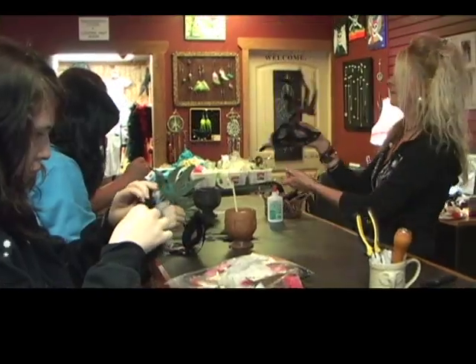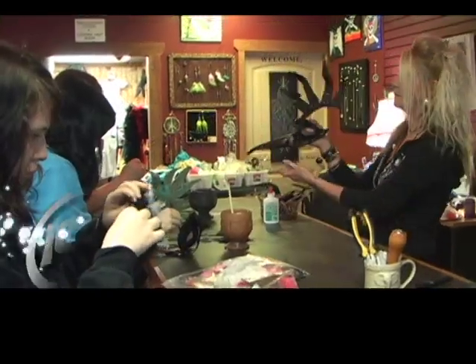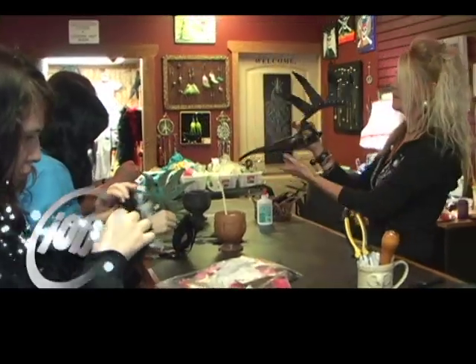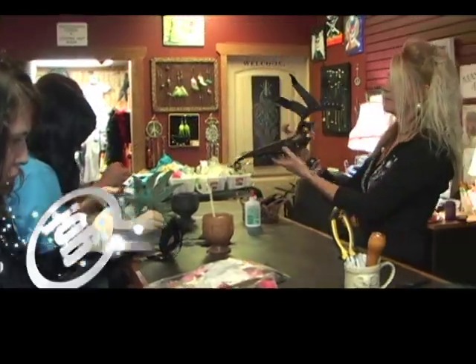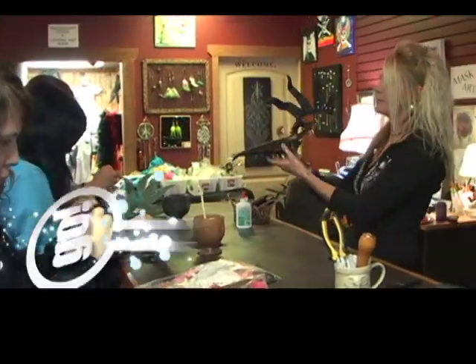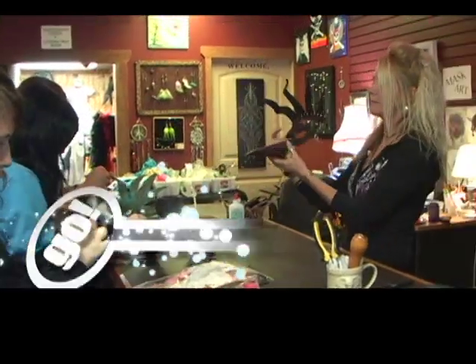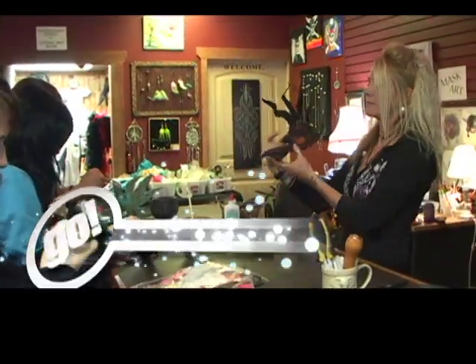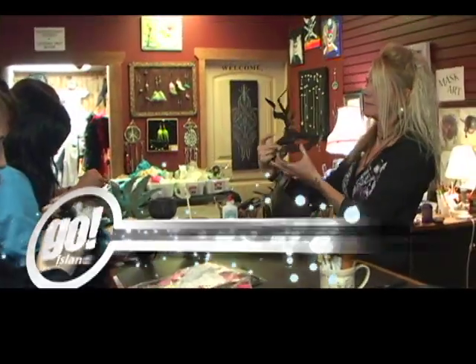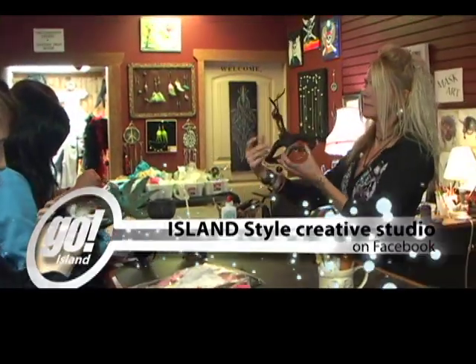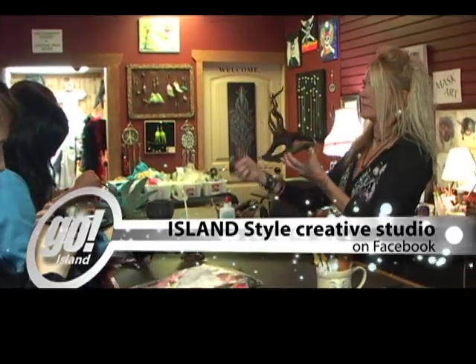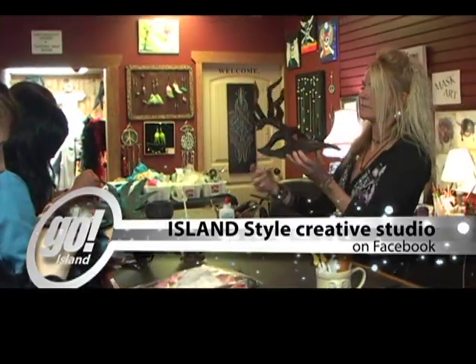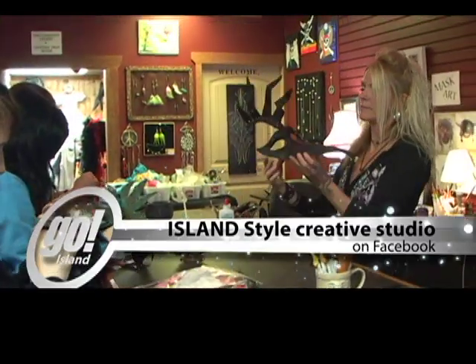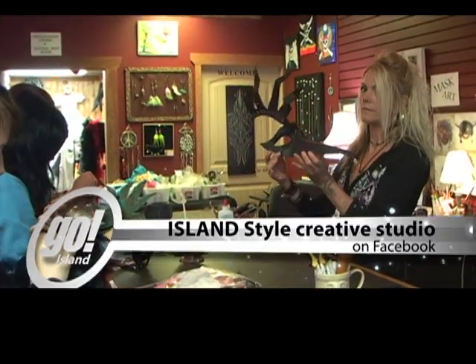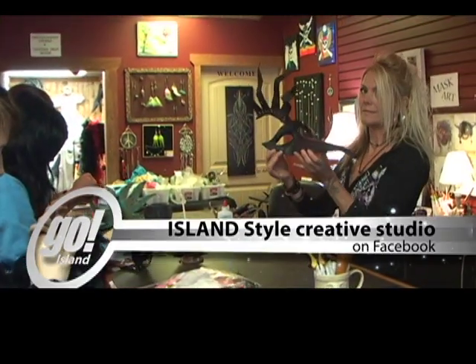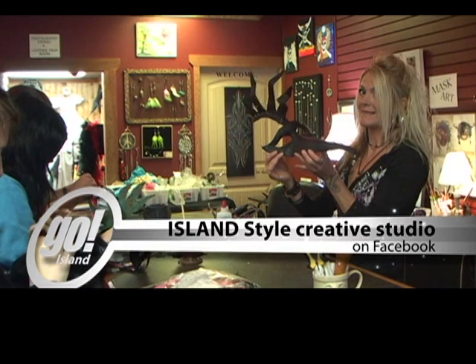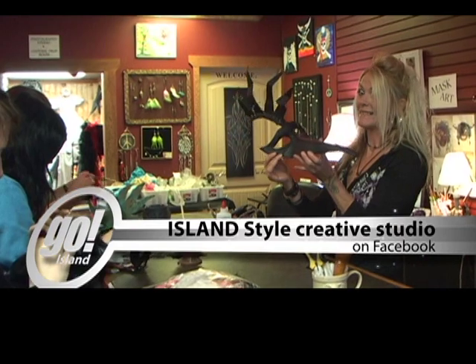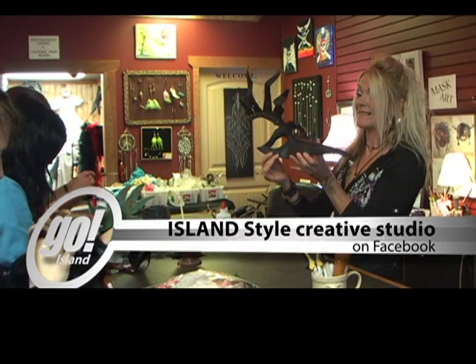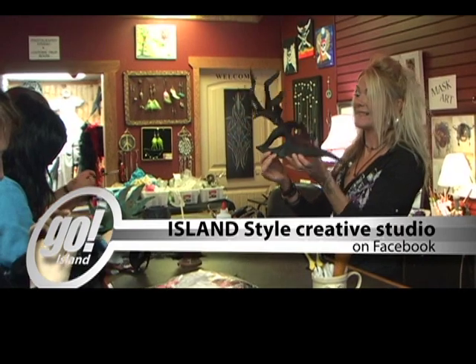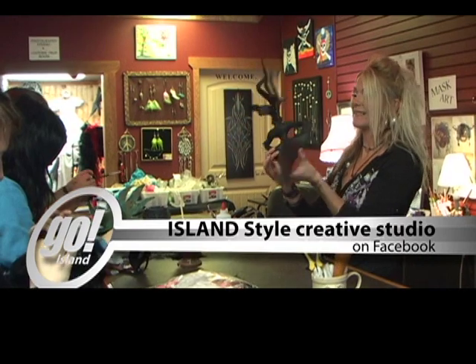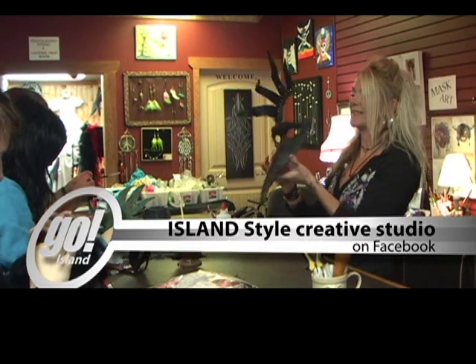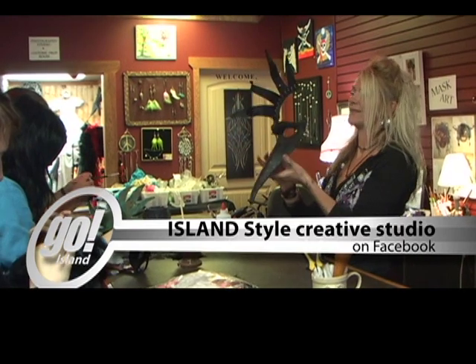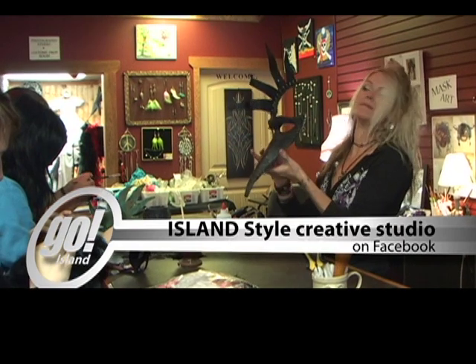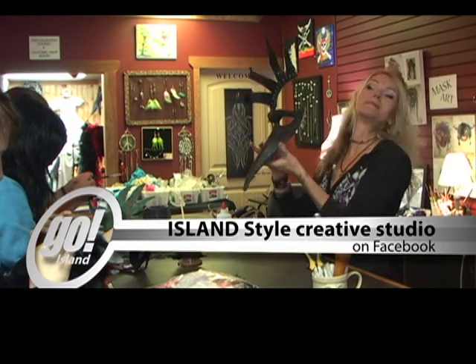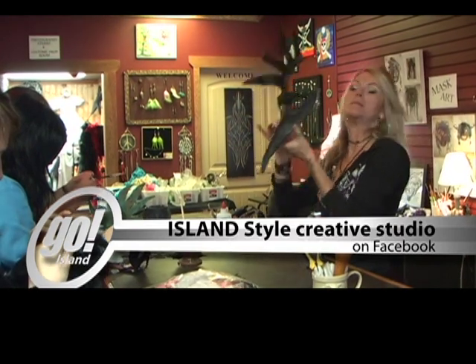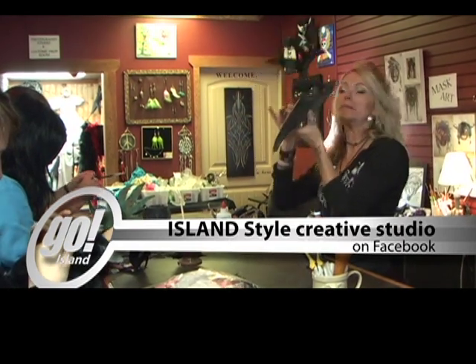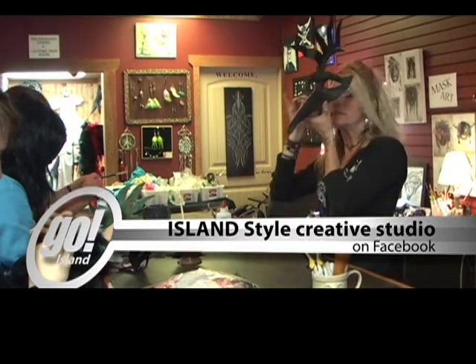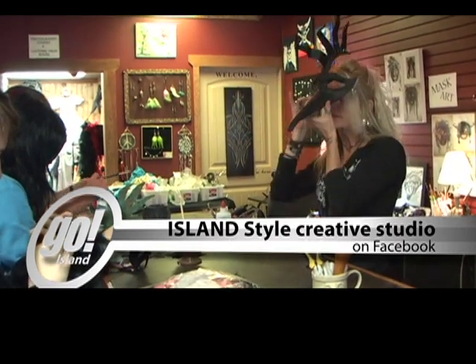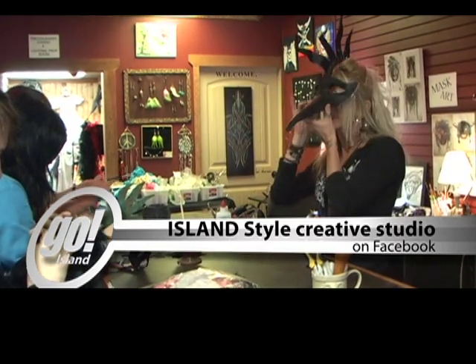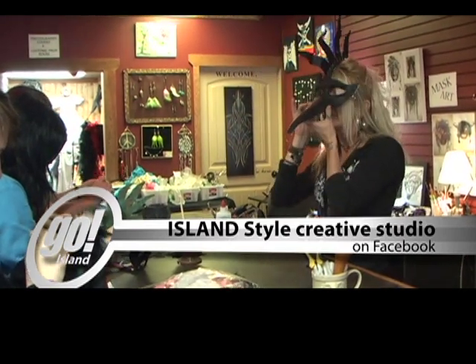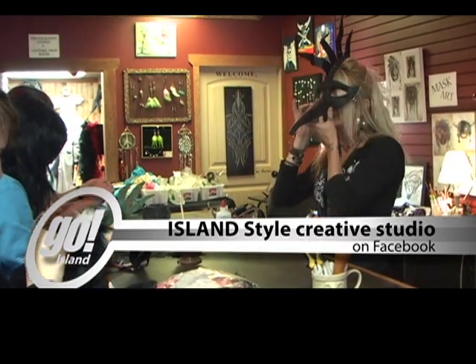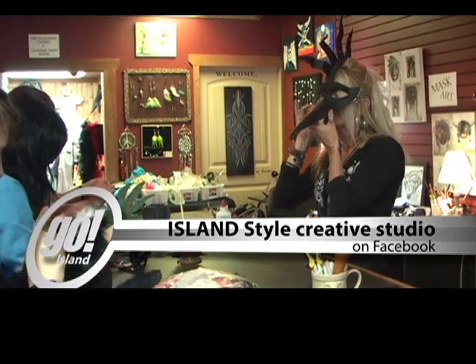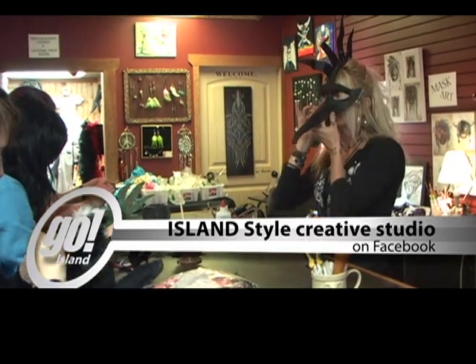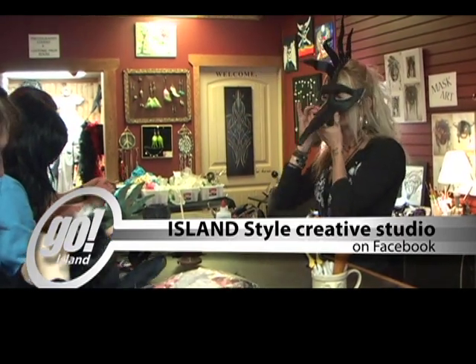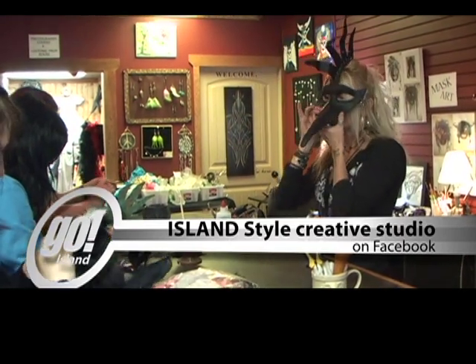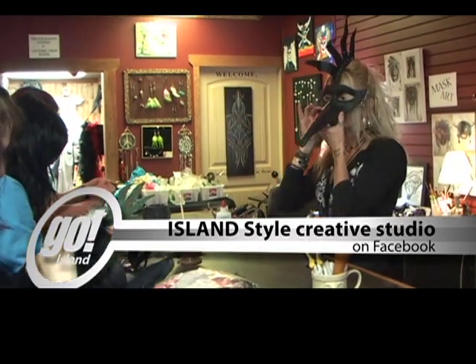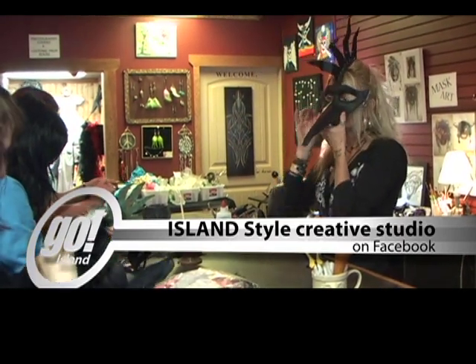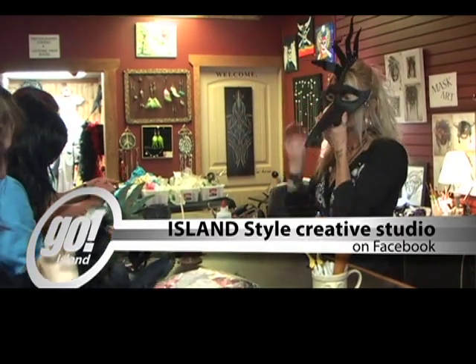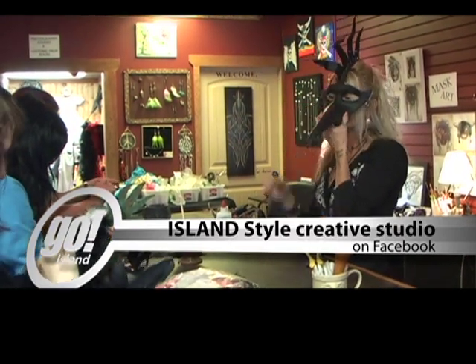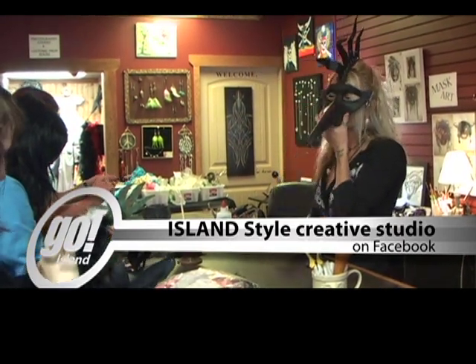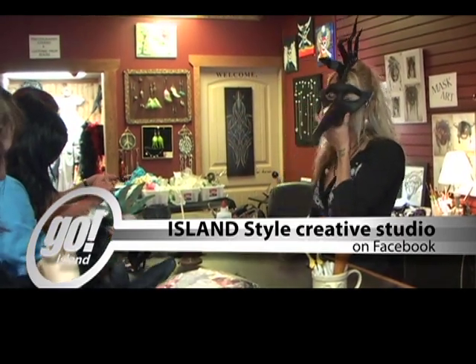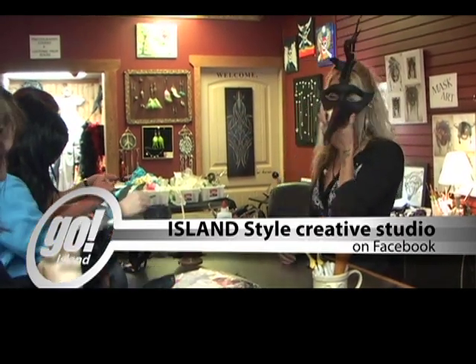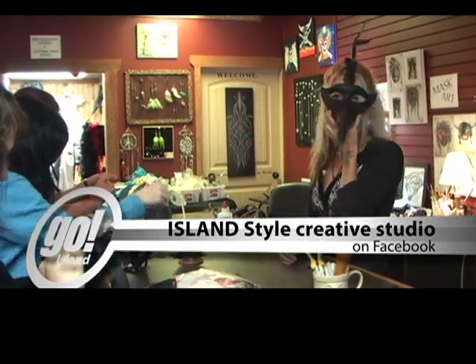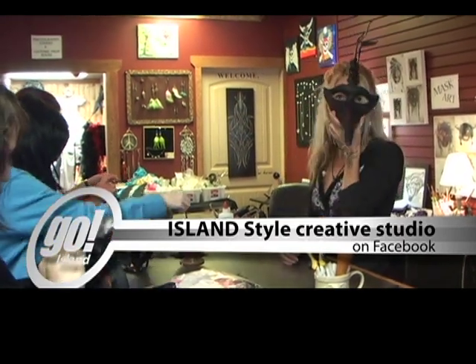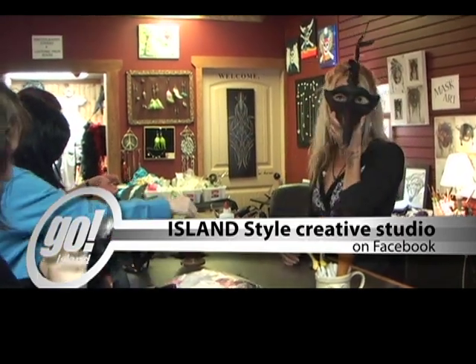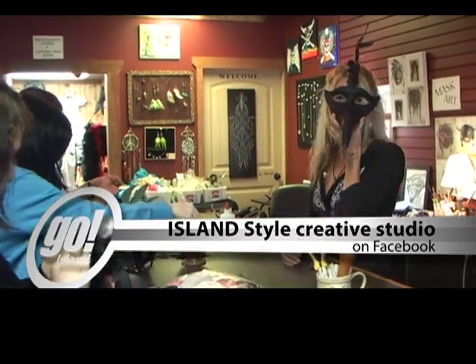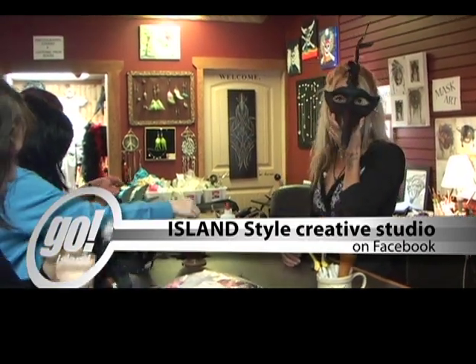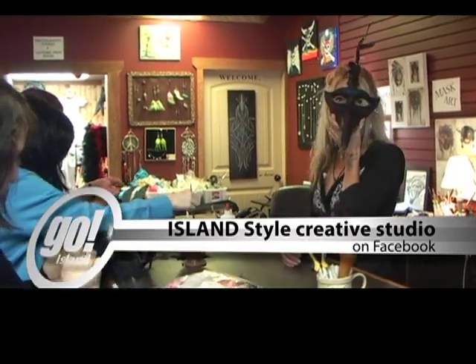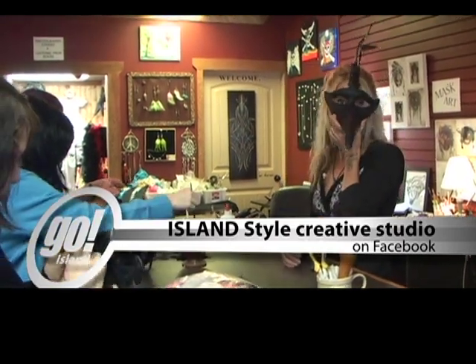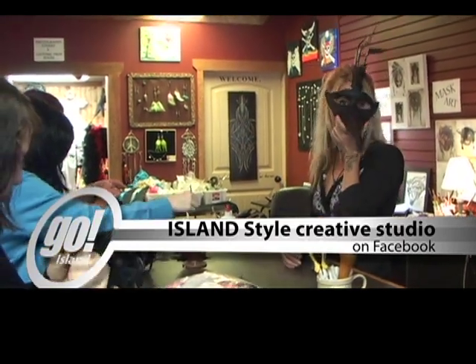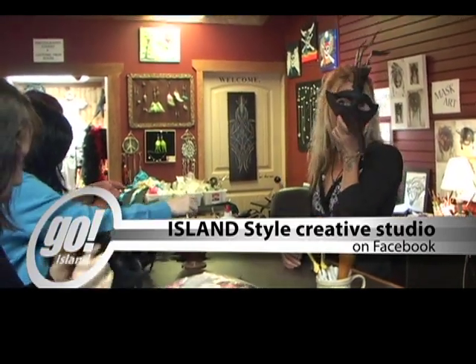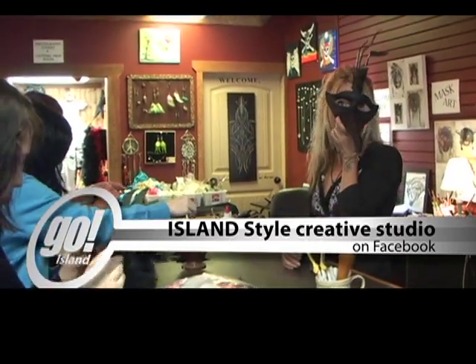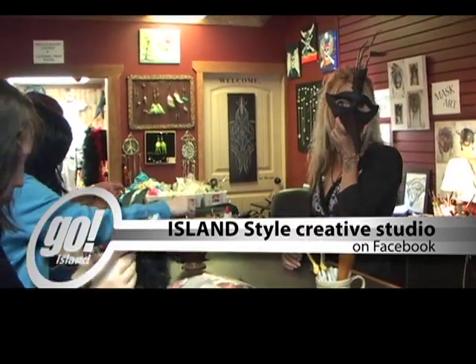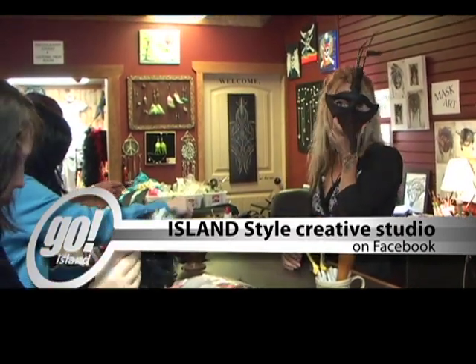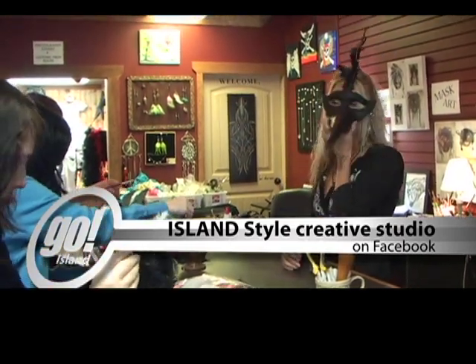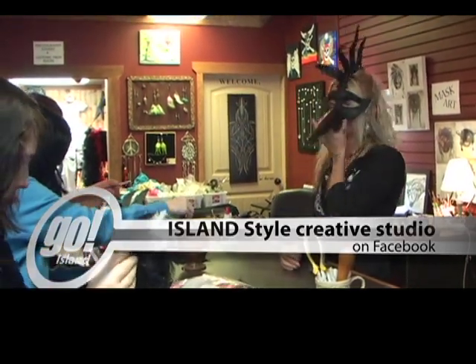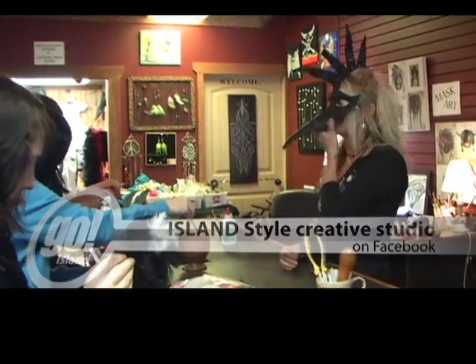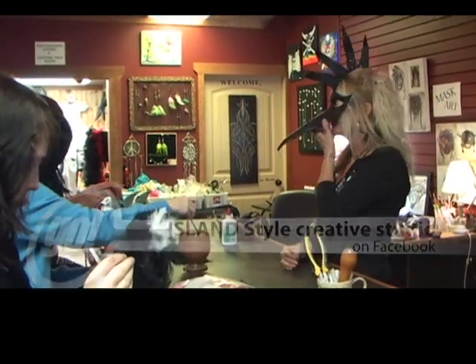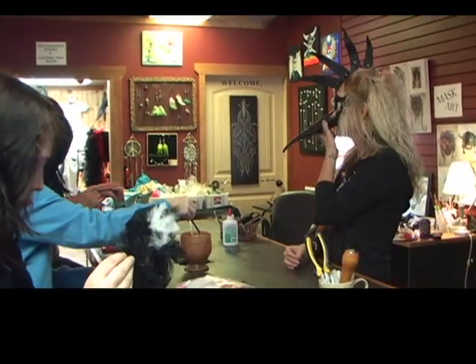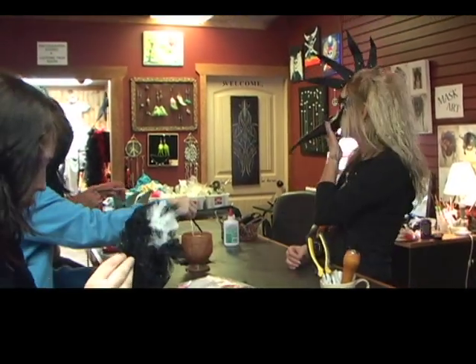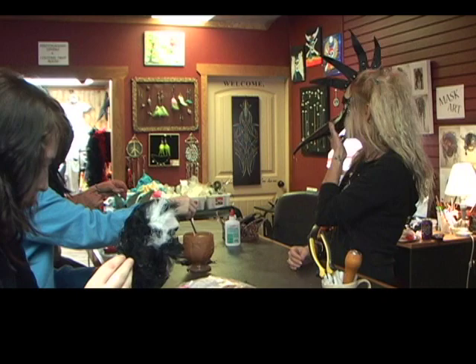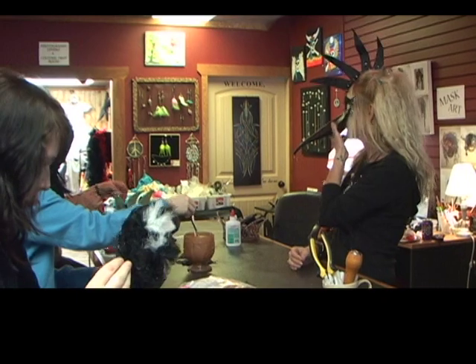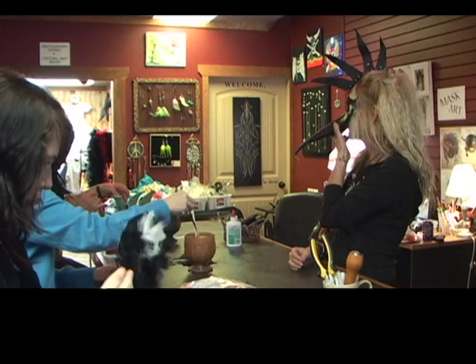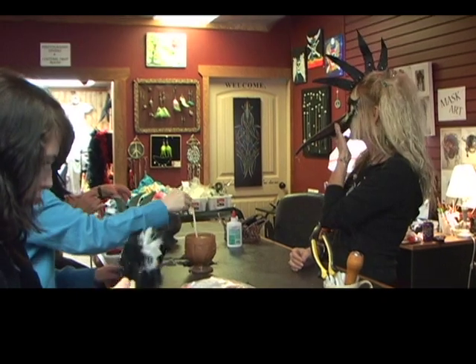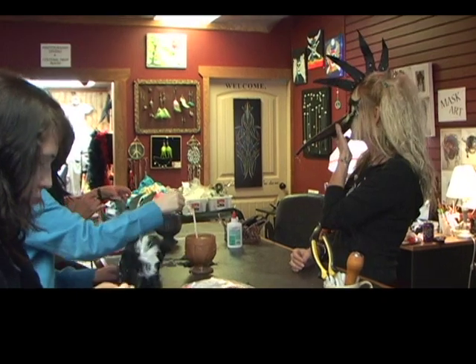Workshops are ongoing and you can always see works in progress at Island Style Creative Studio. In Campbell River, I'm Marjorie Greaves.